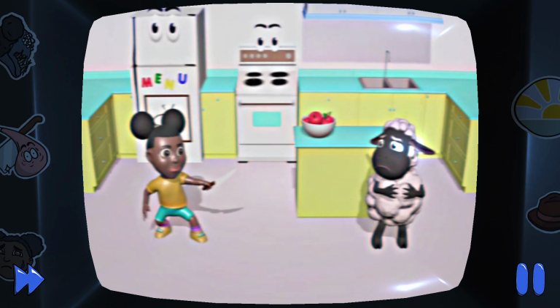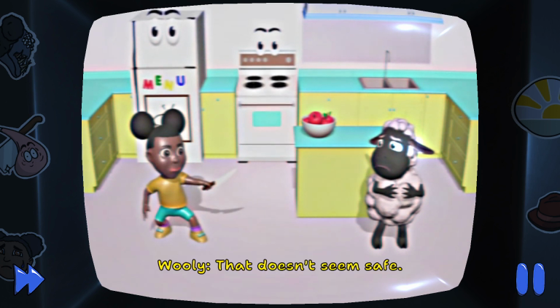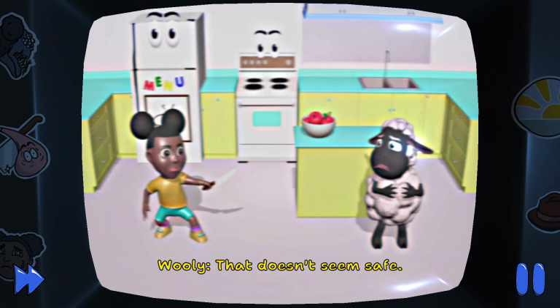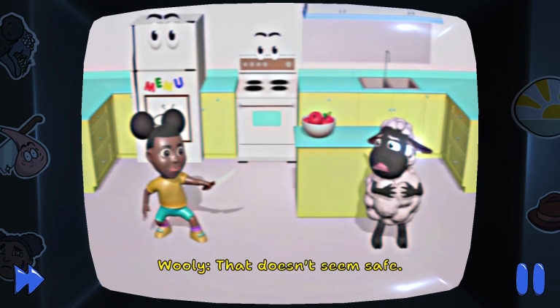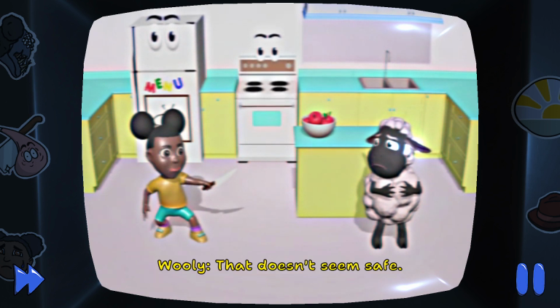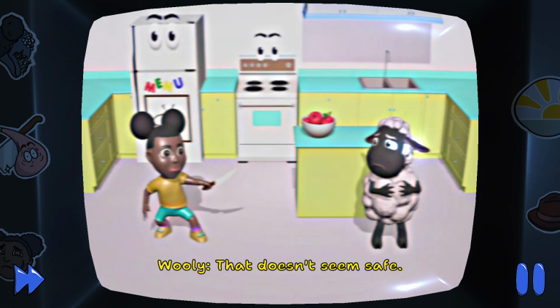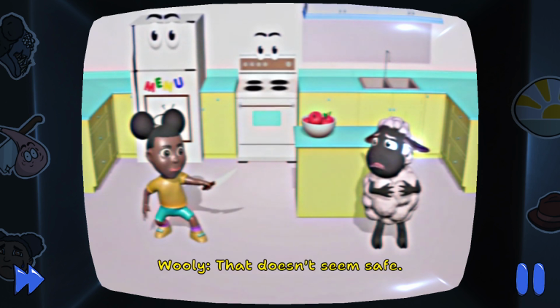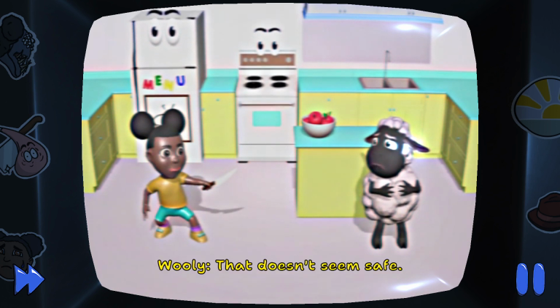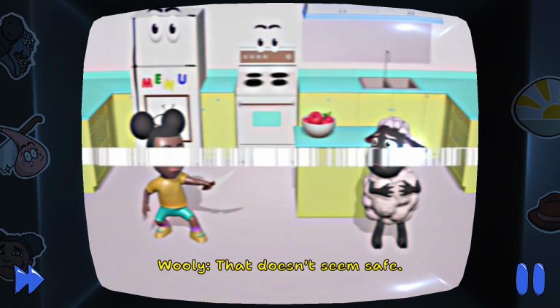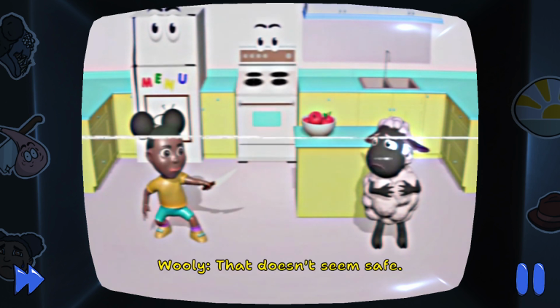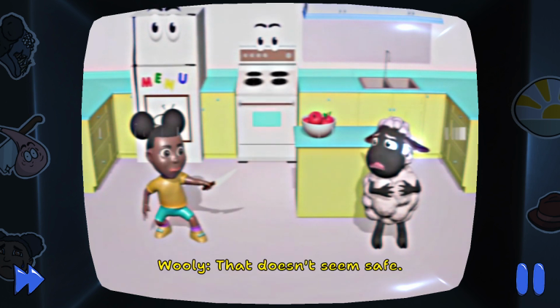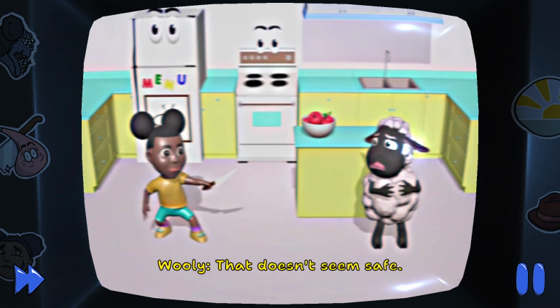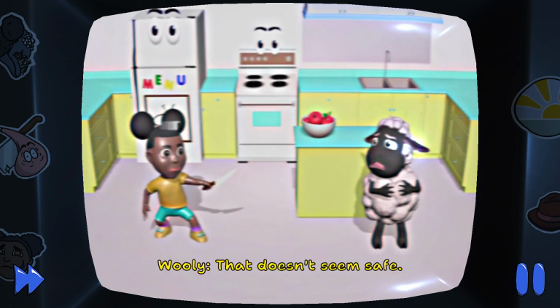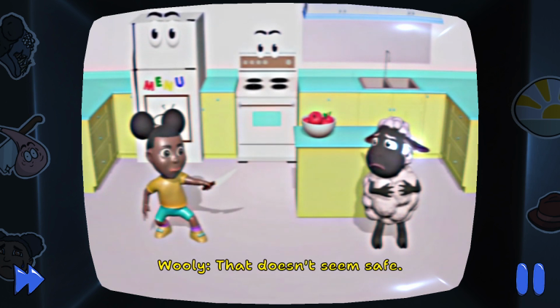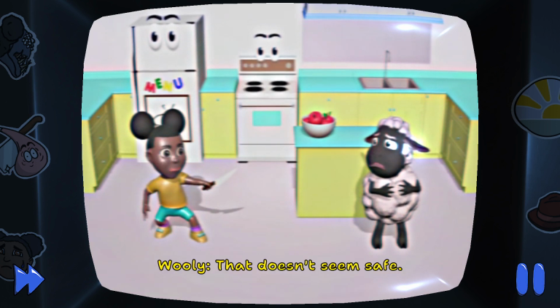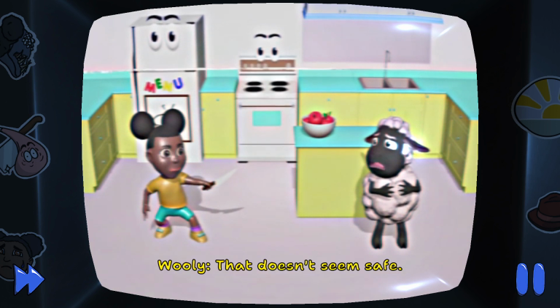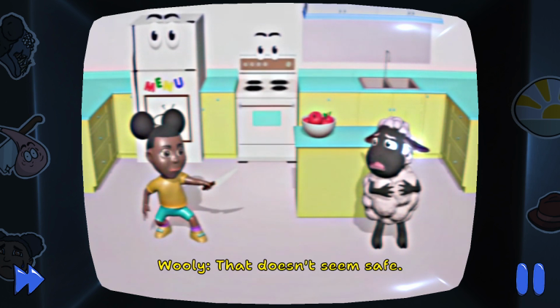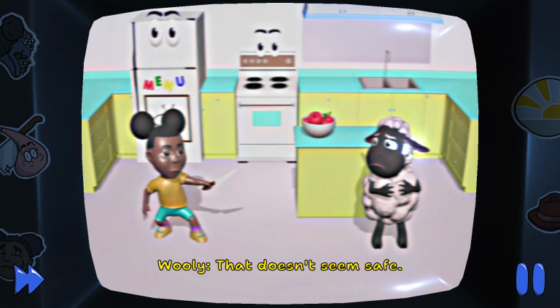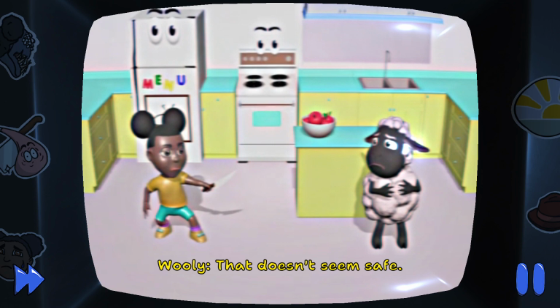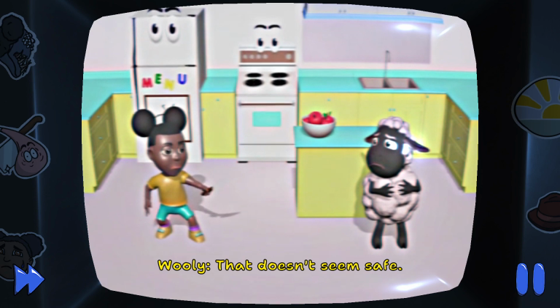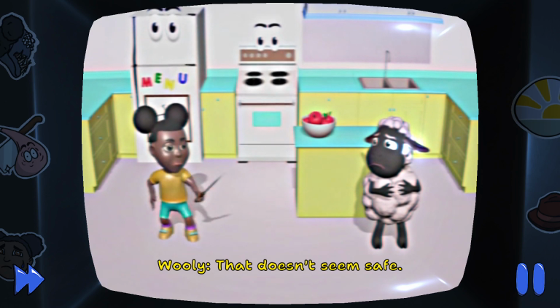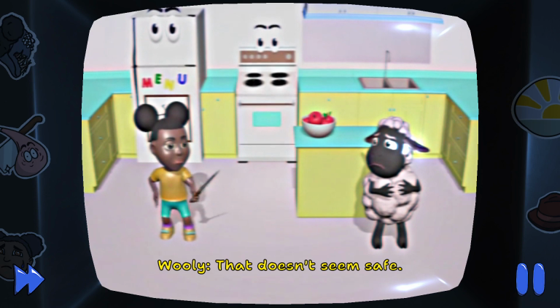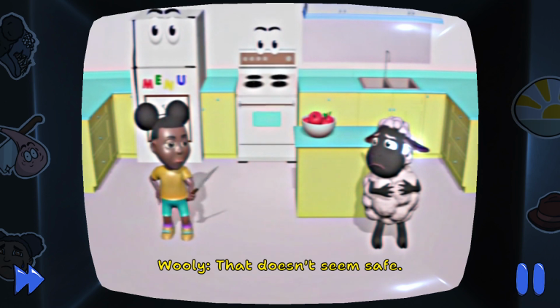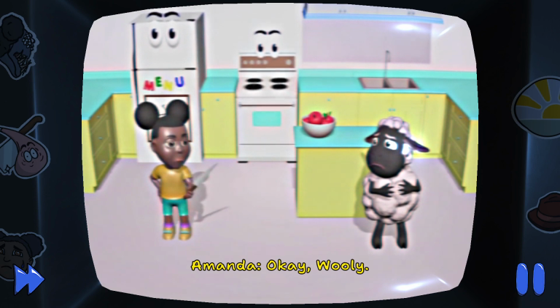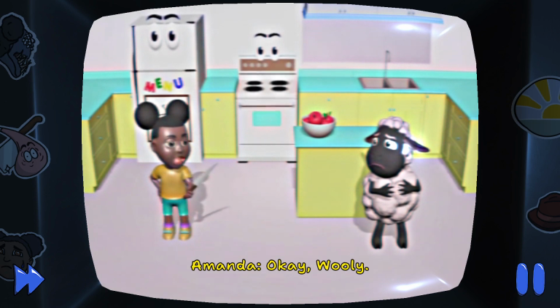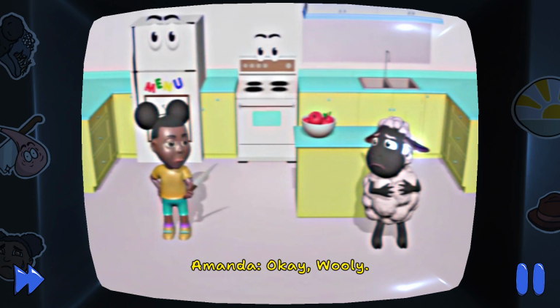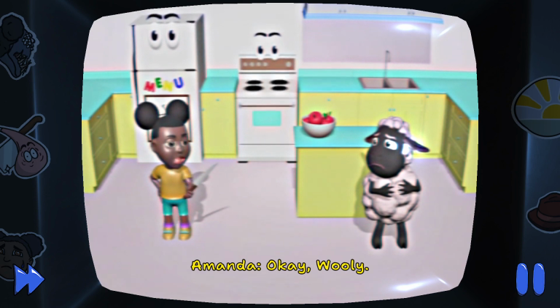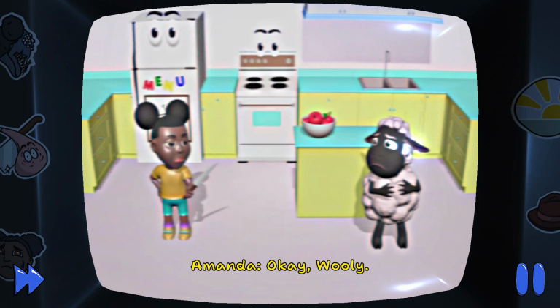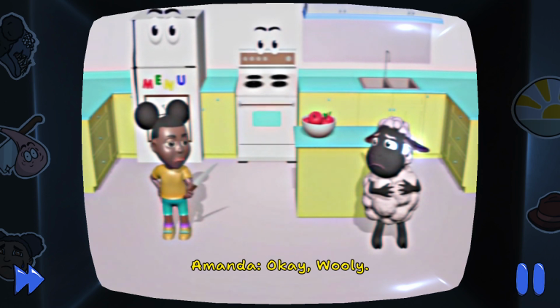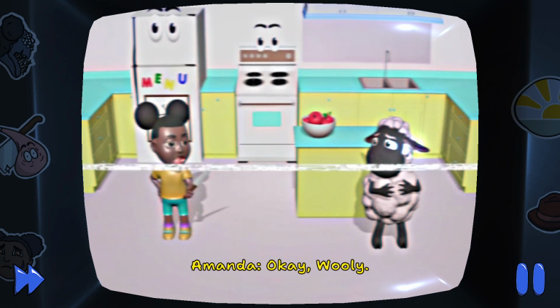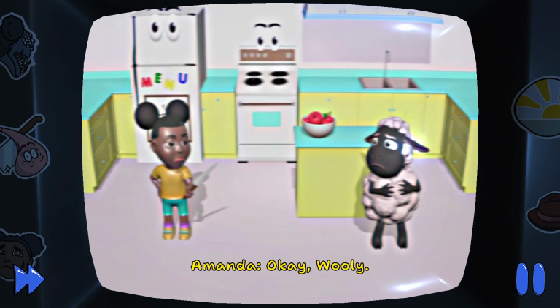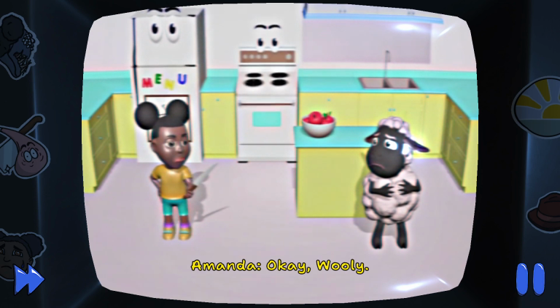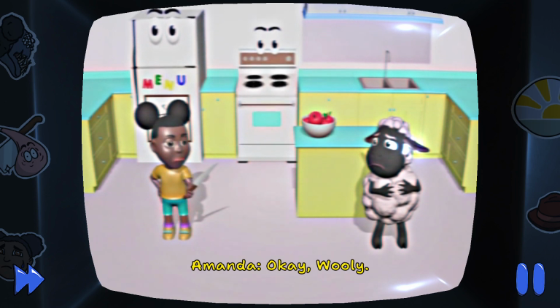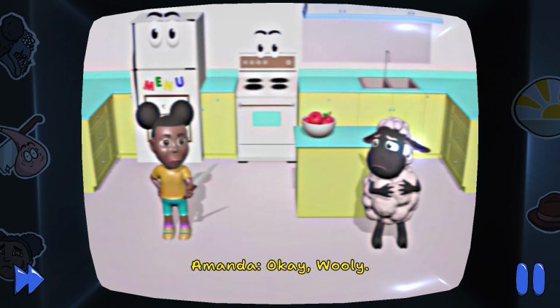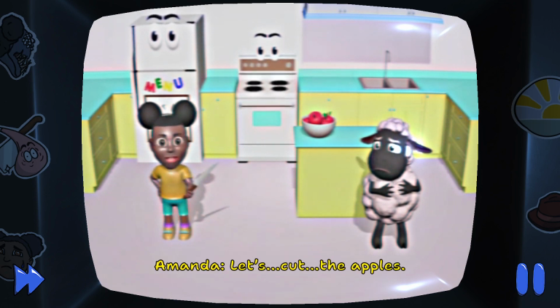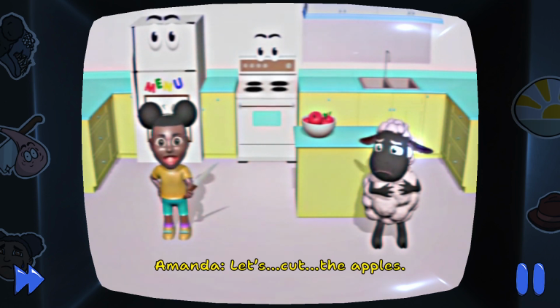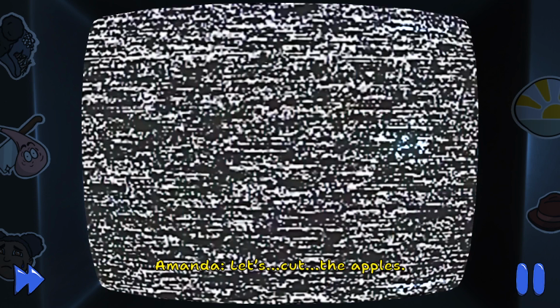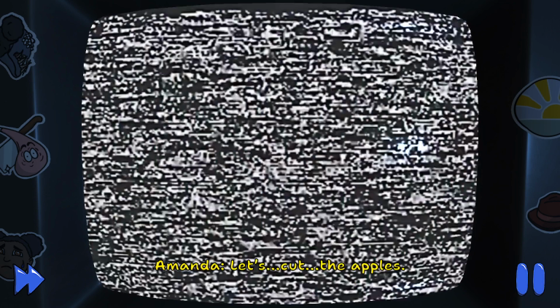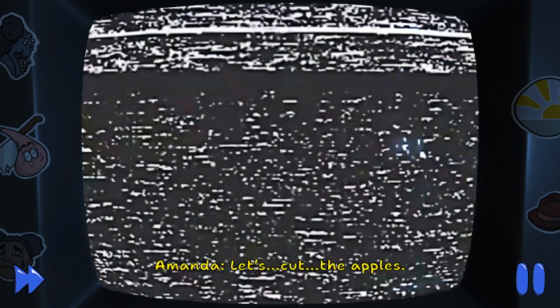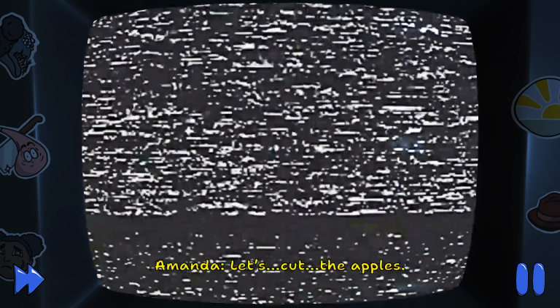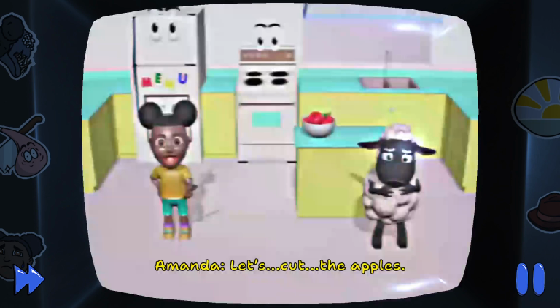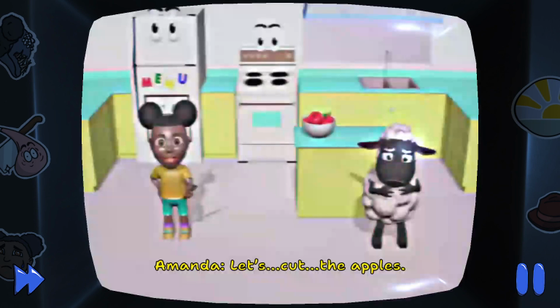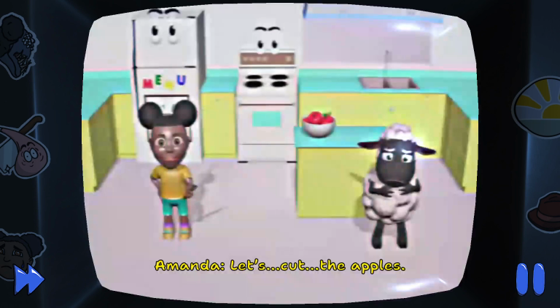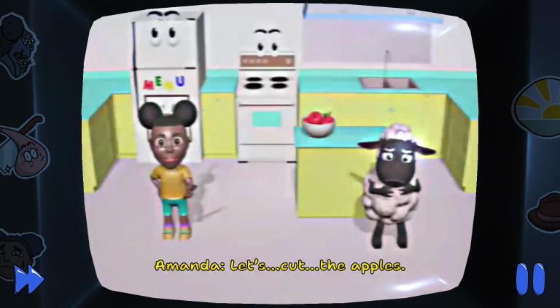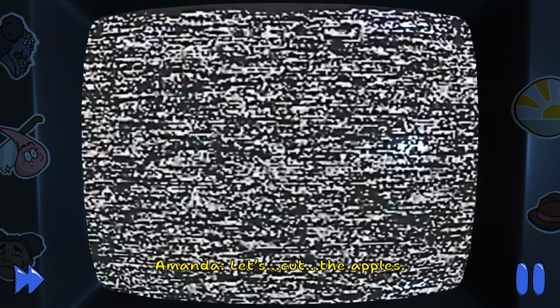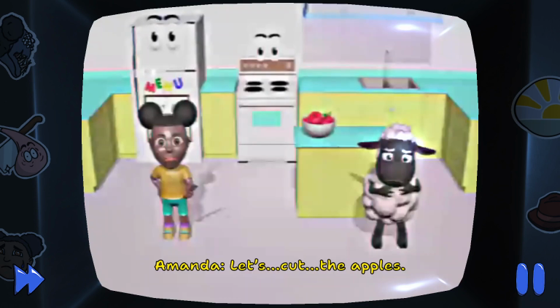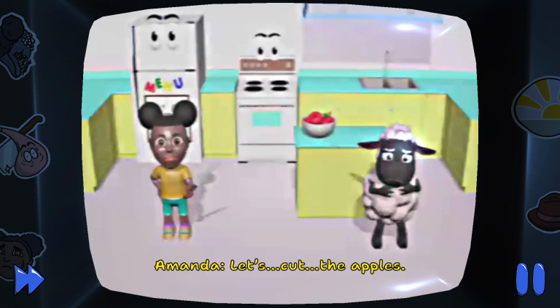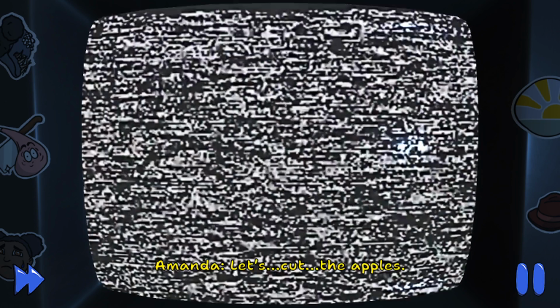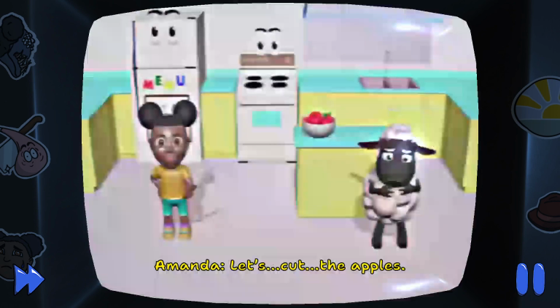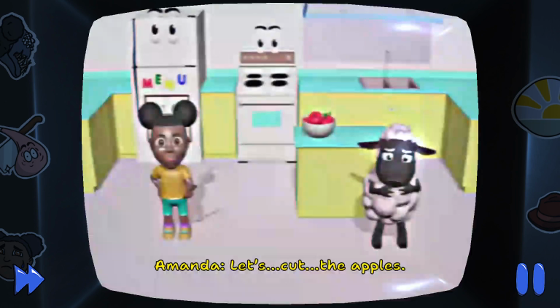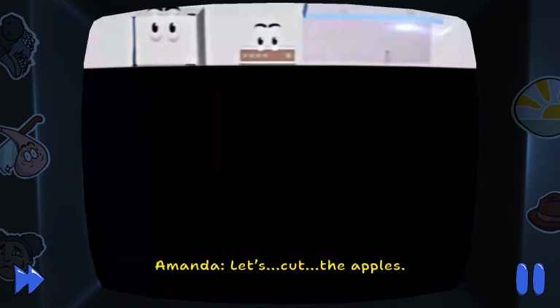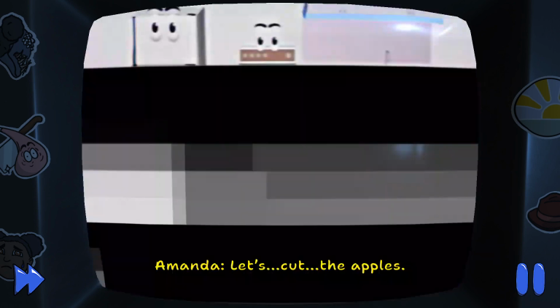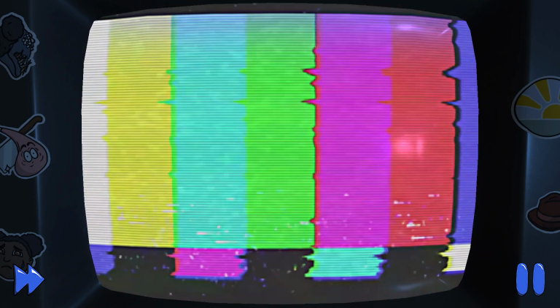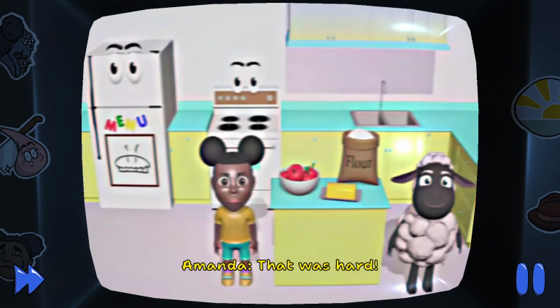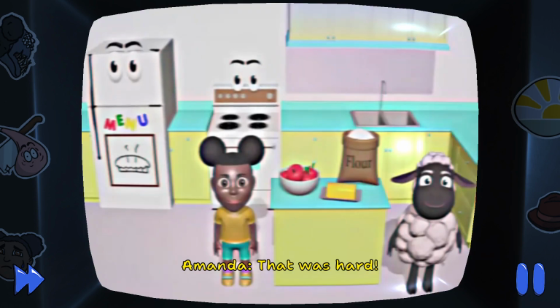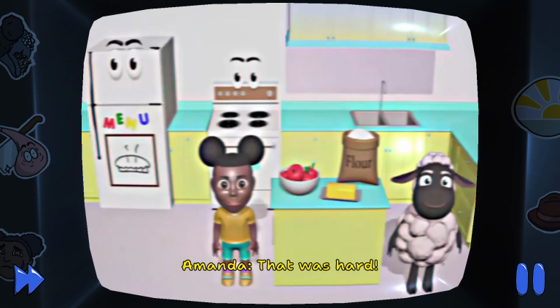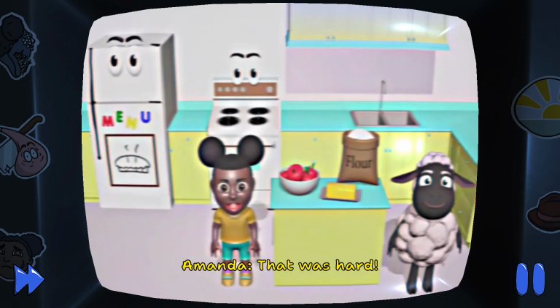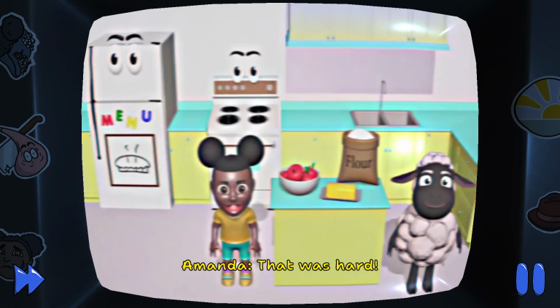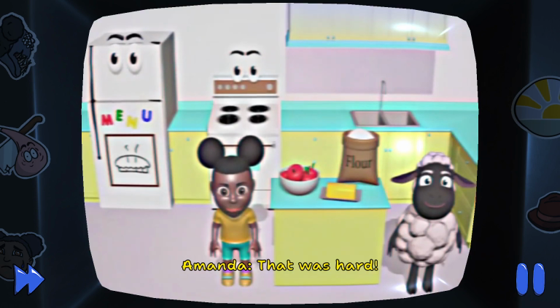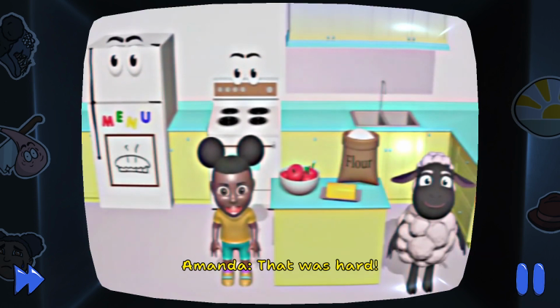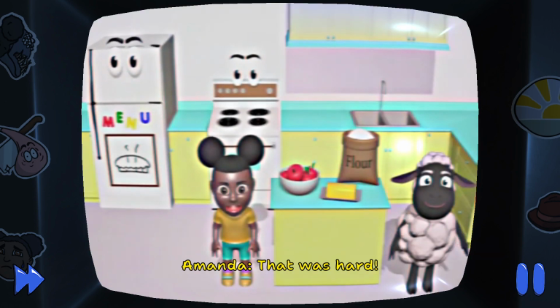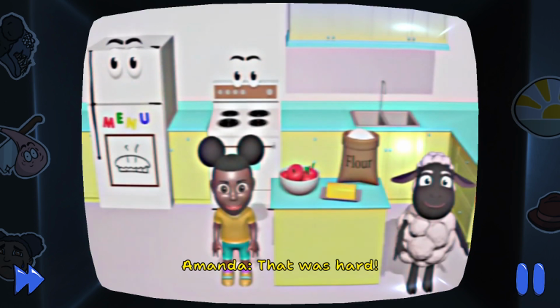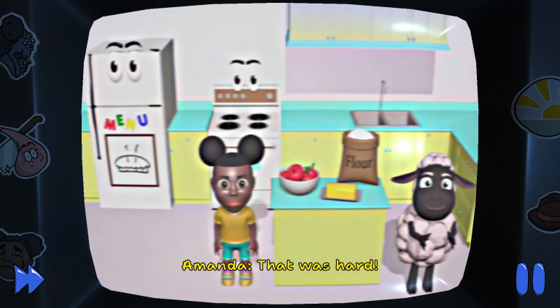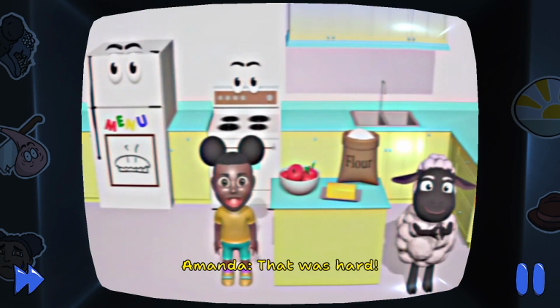That doesn't seem safe. Okay, Wooly, let's cut the apple. That was hard.